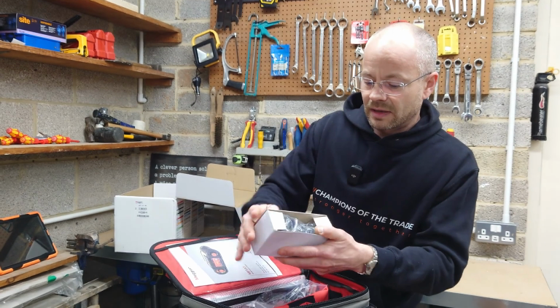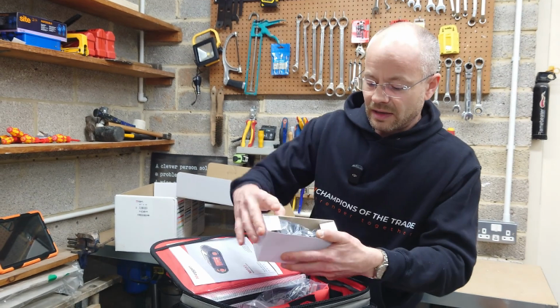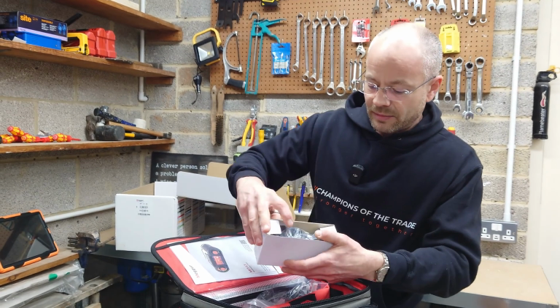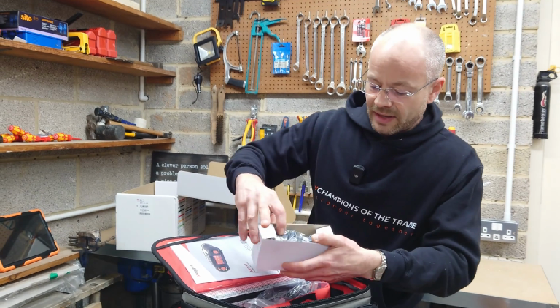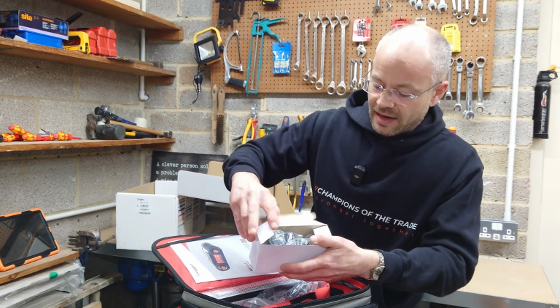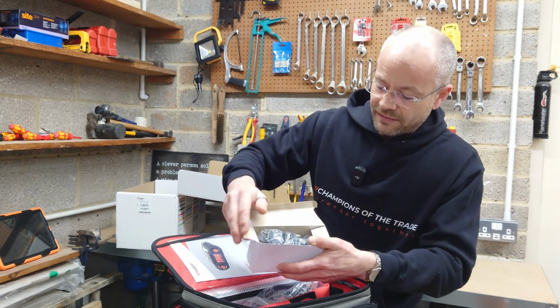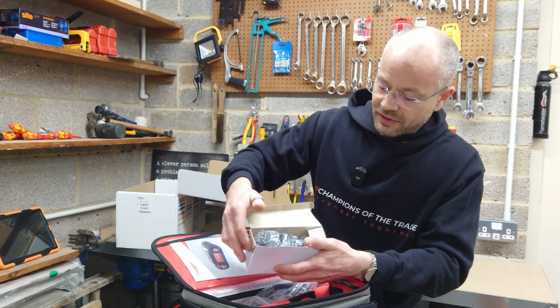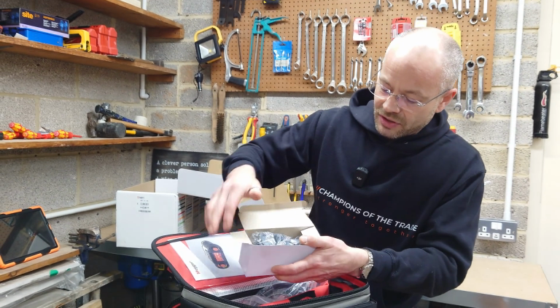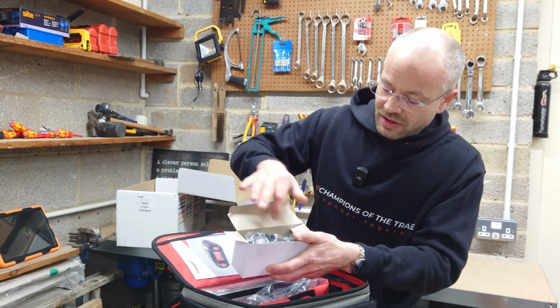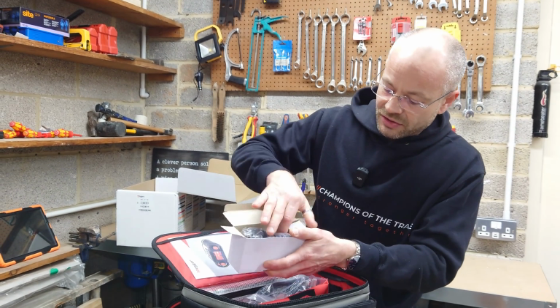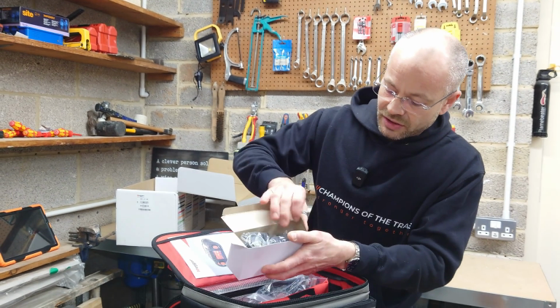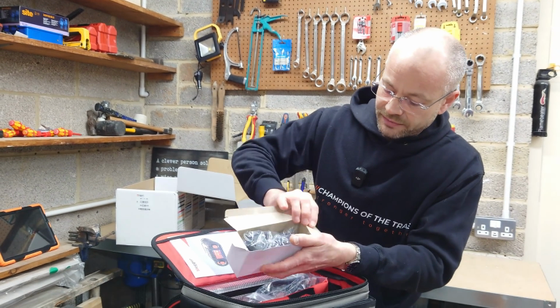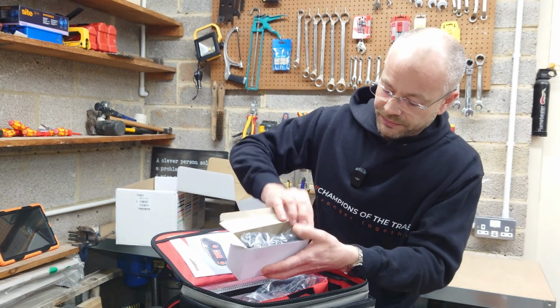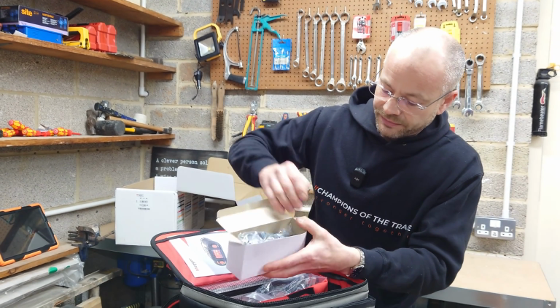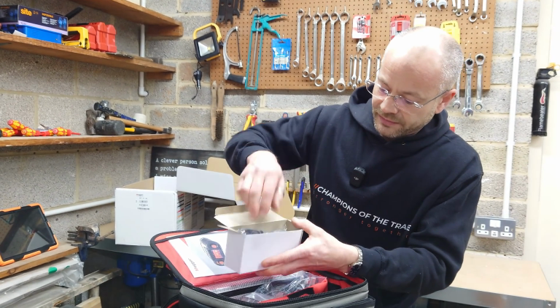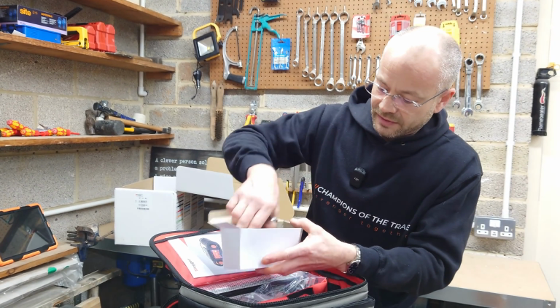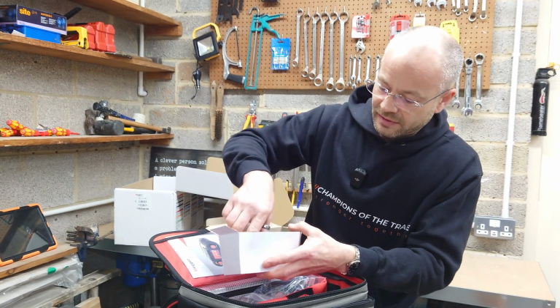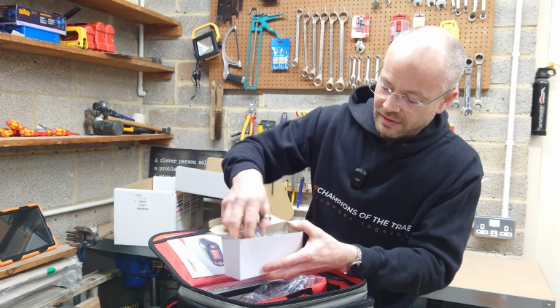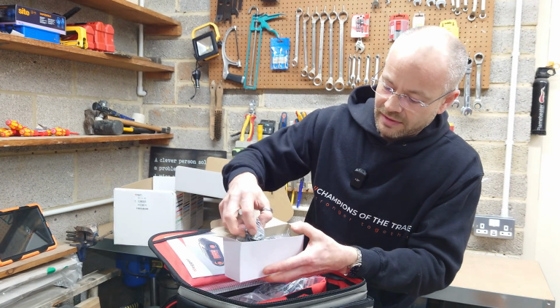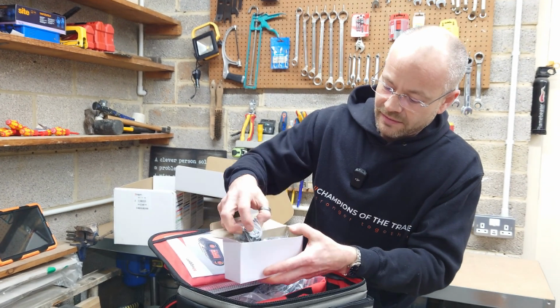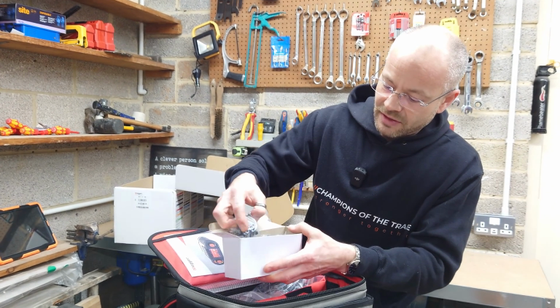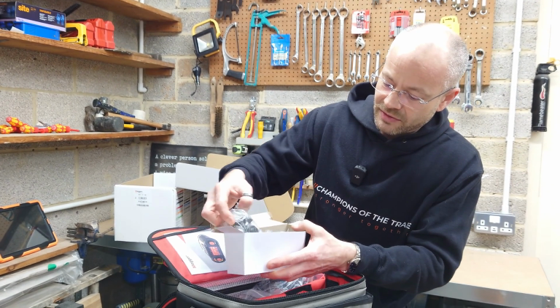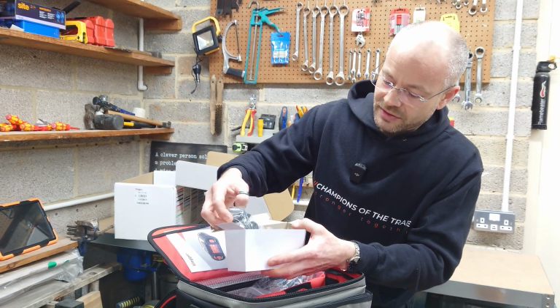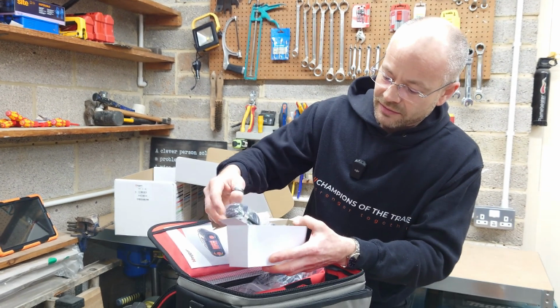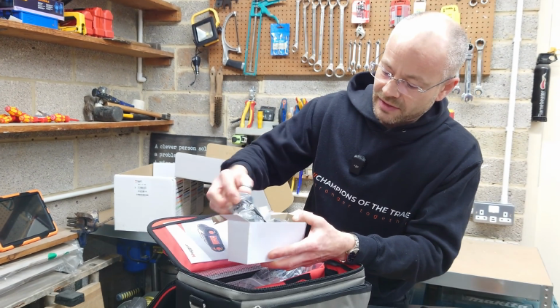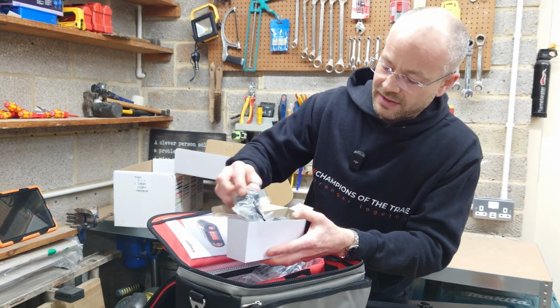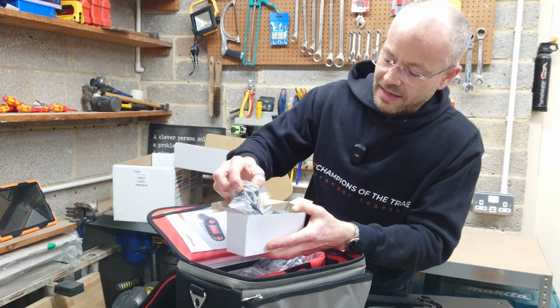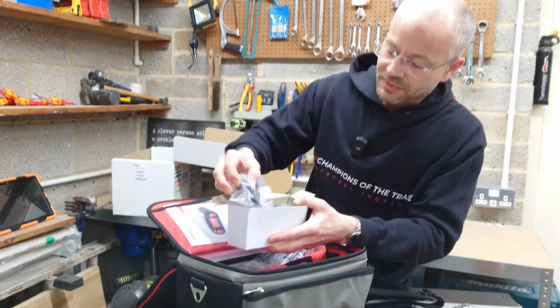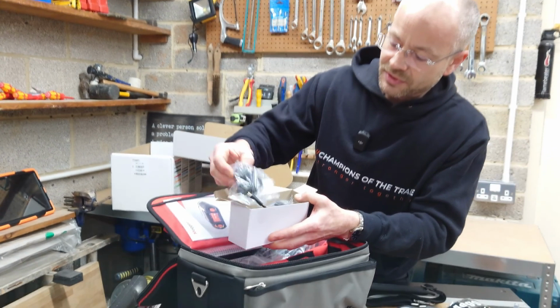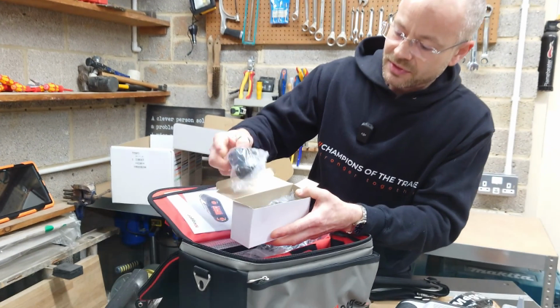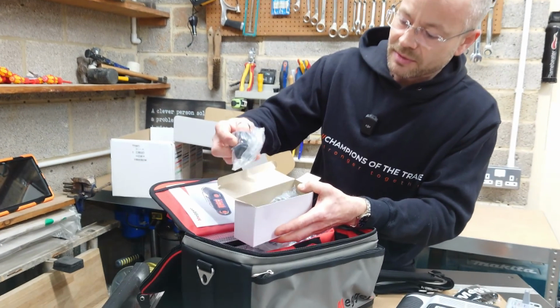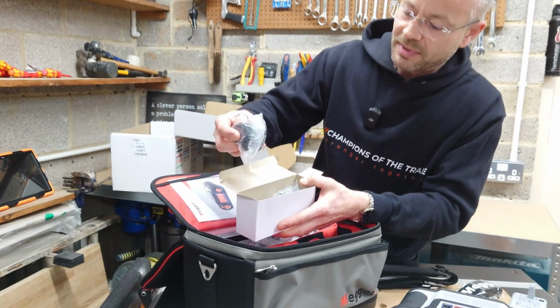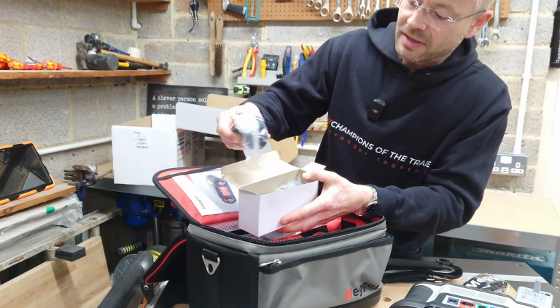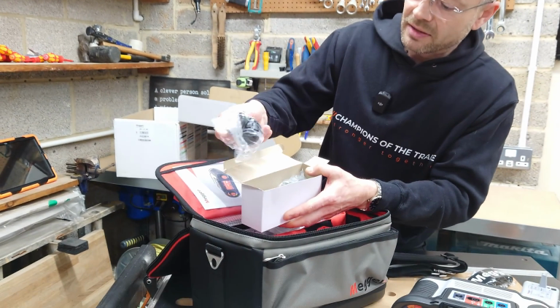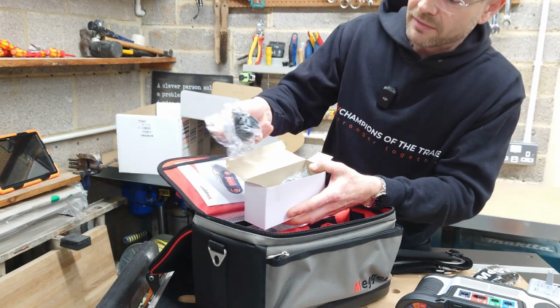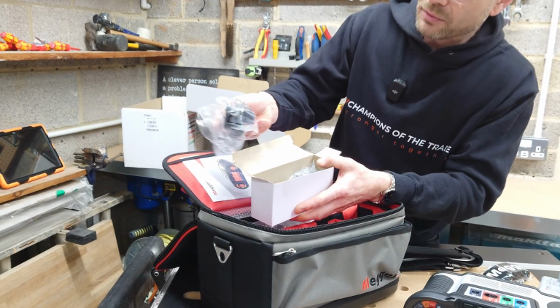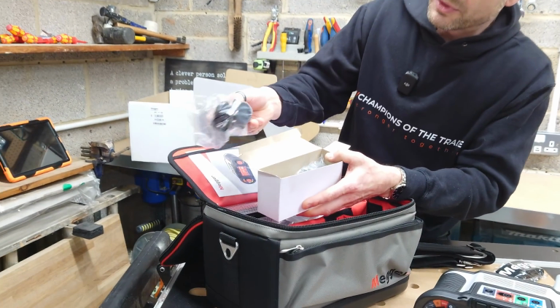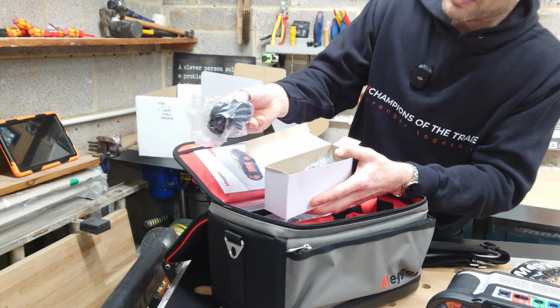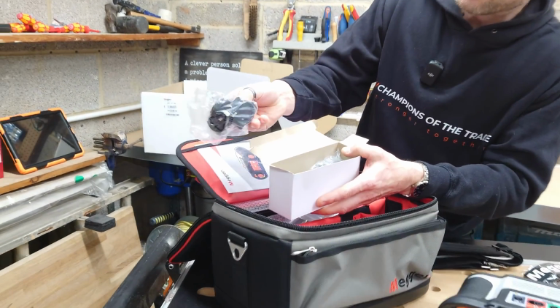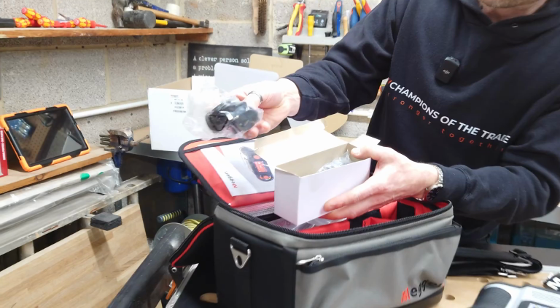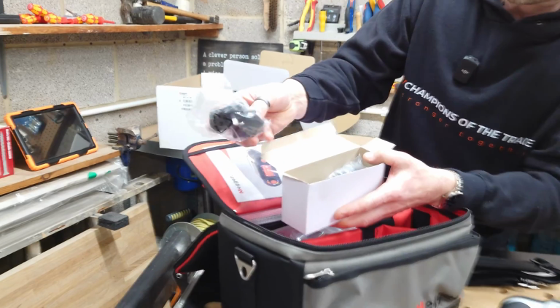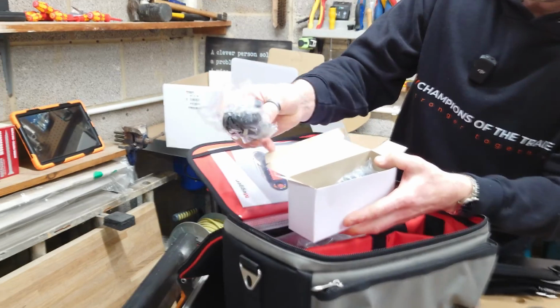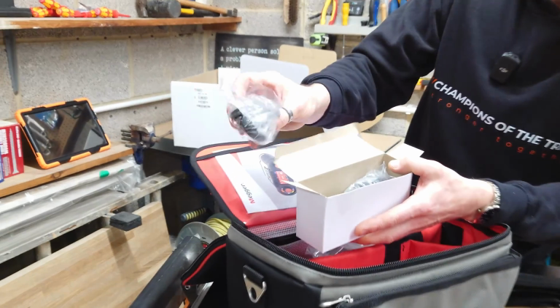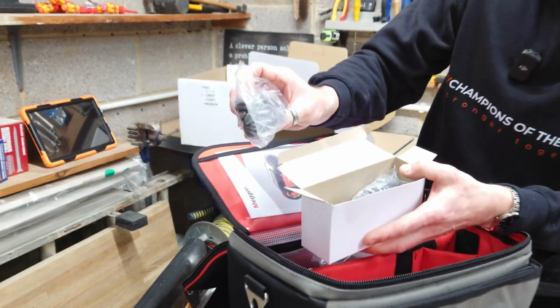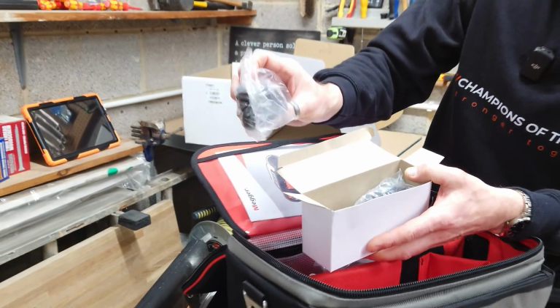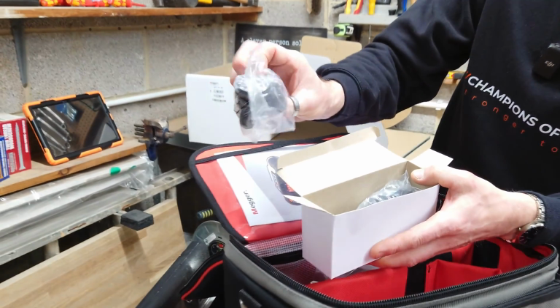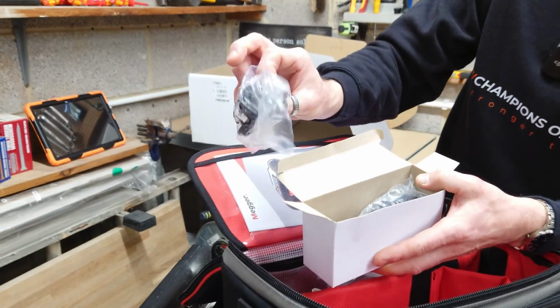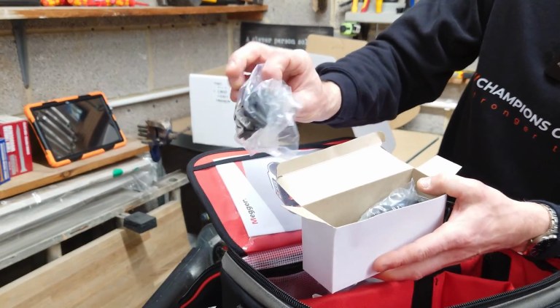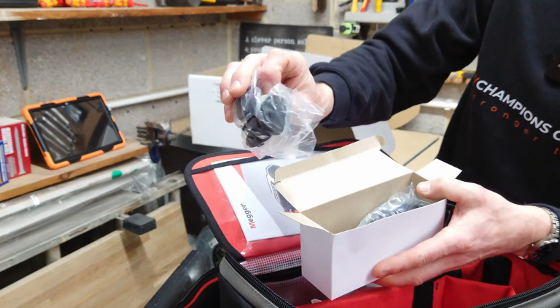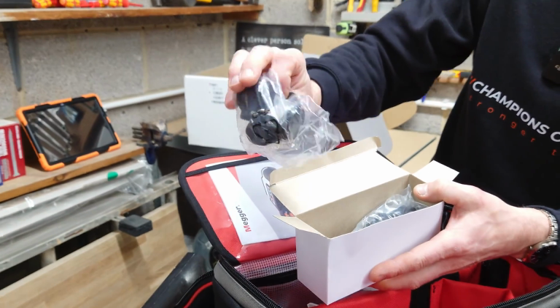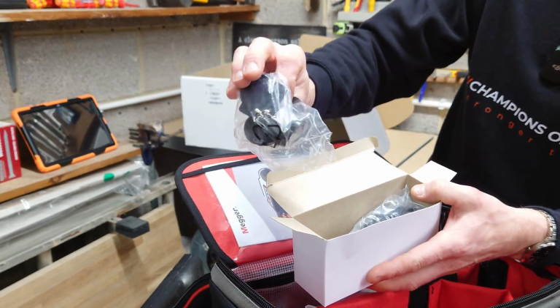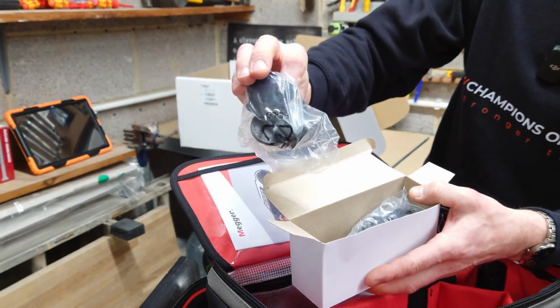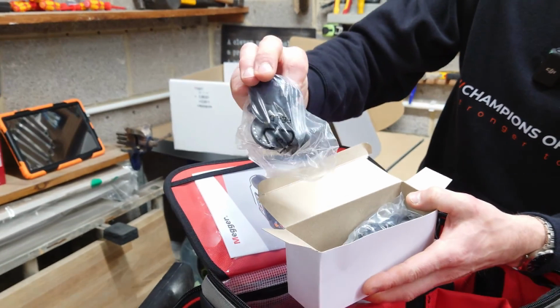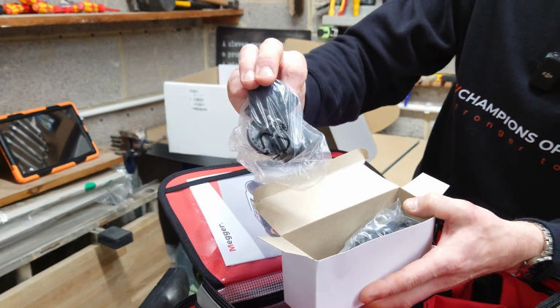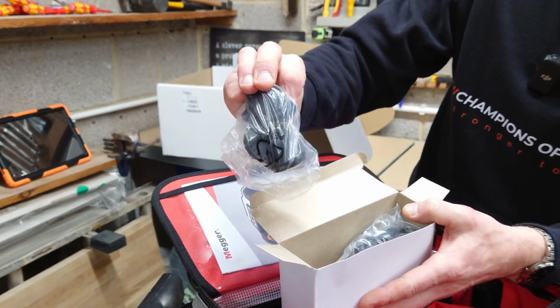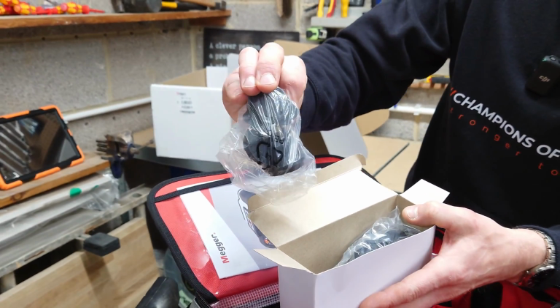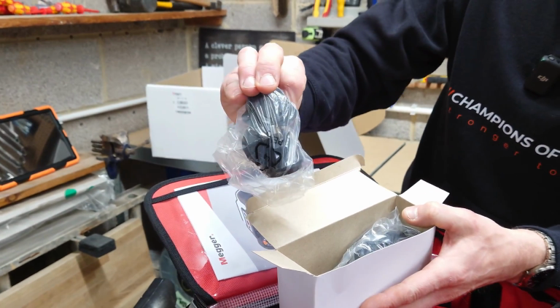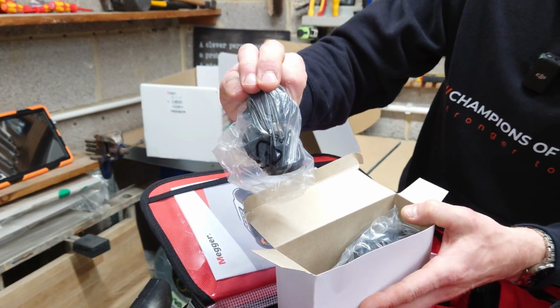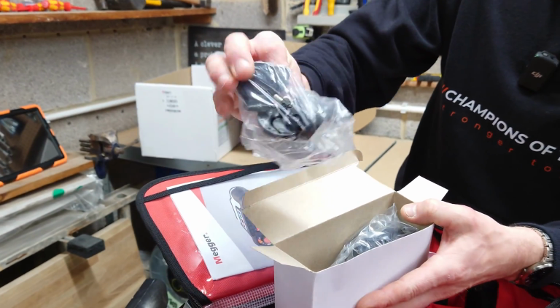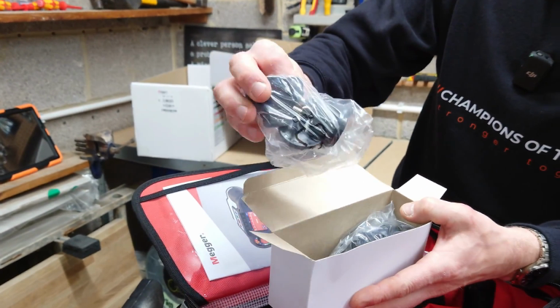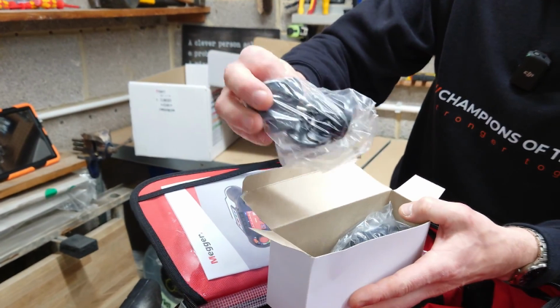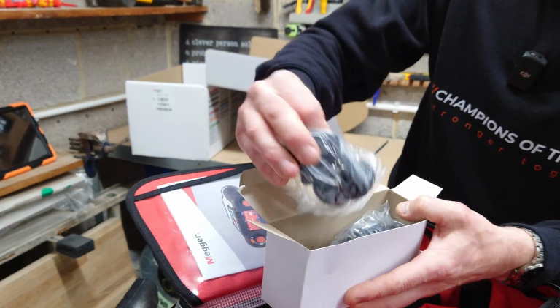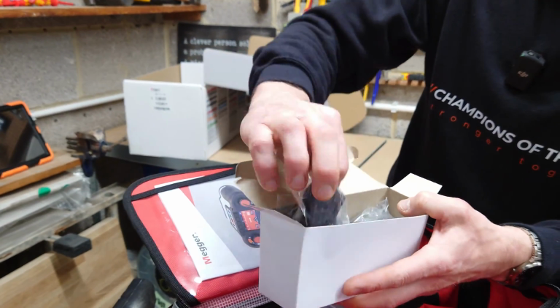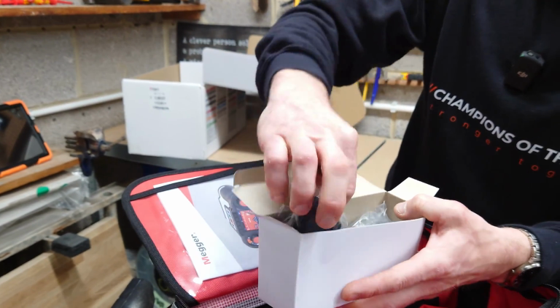And we have the charger with various different adapters depending on which country you're in. You'll see they make these for multiple countries.